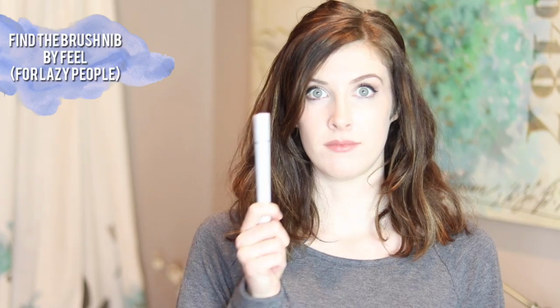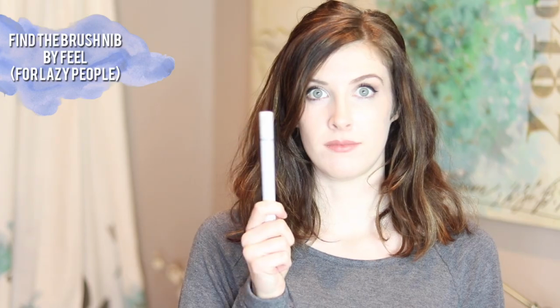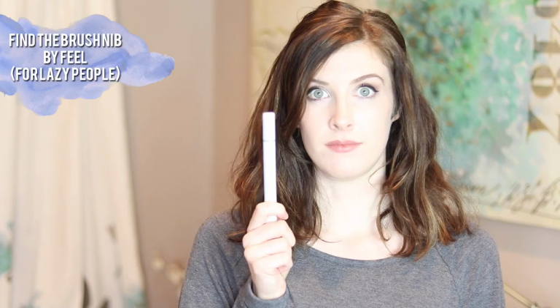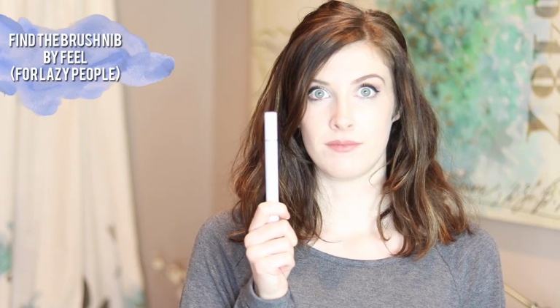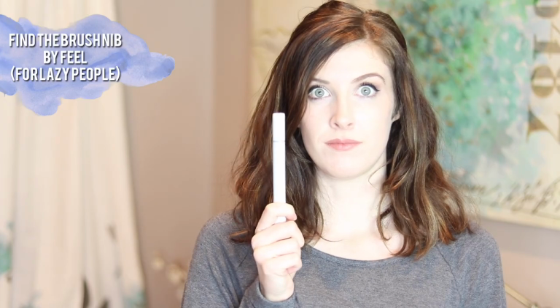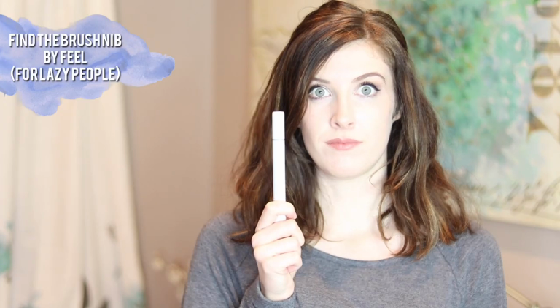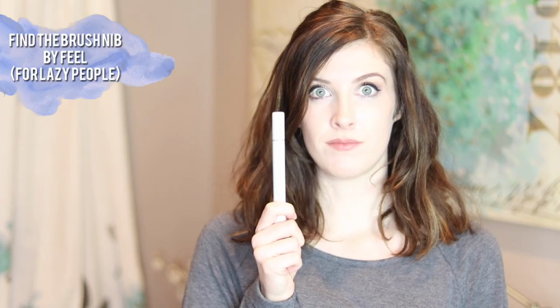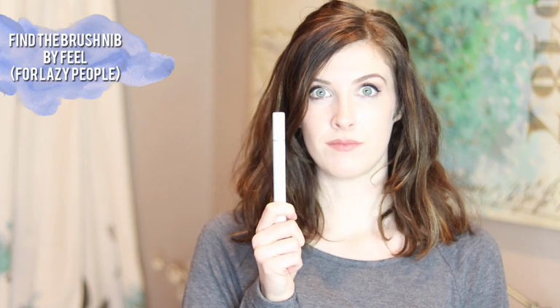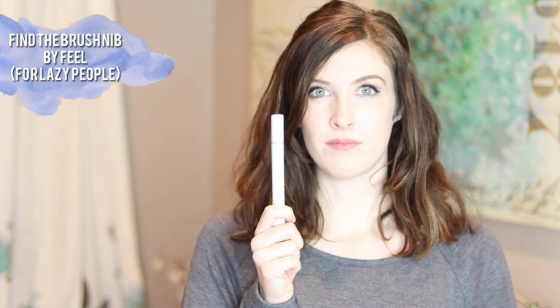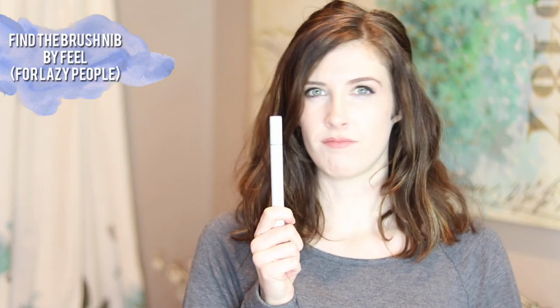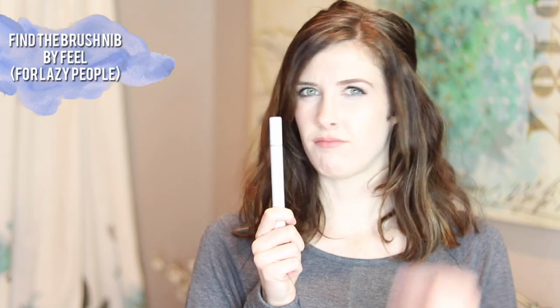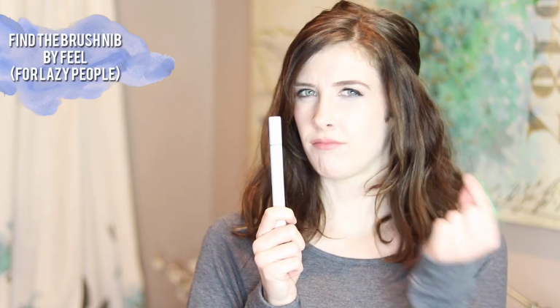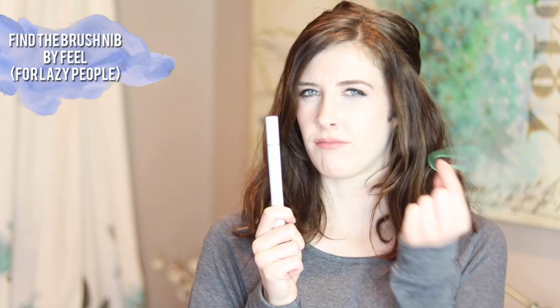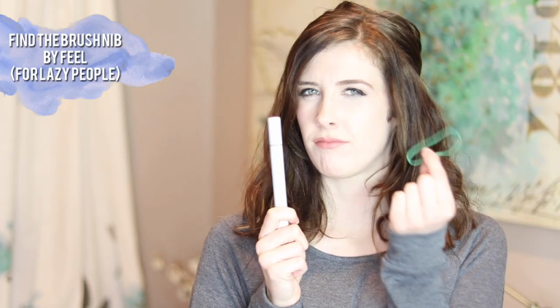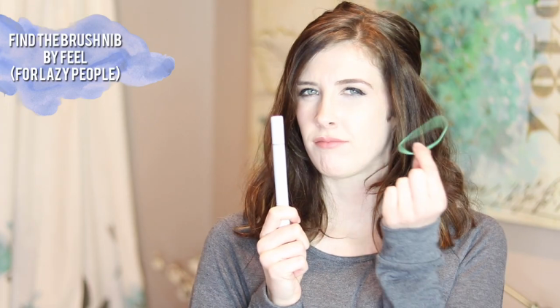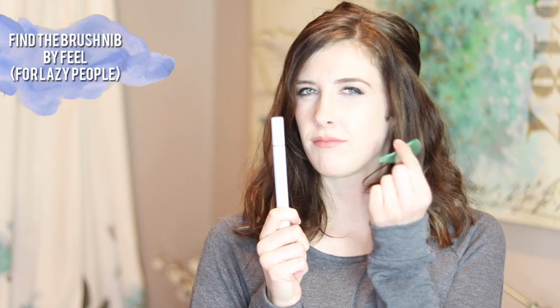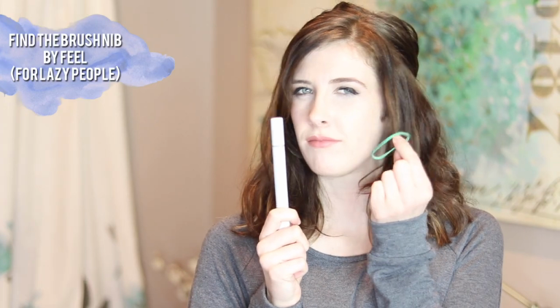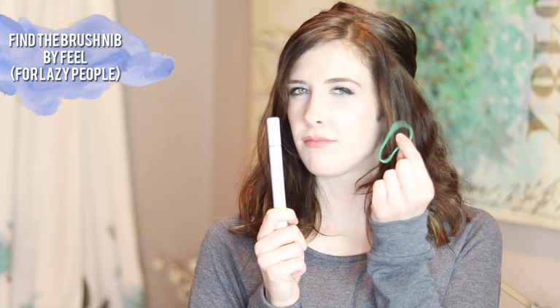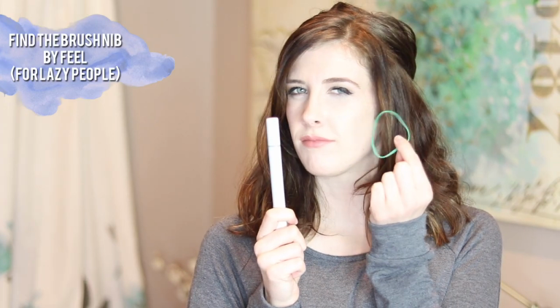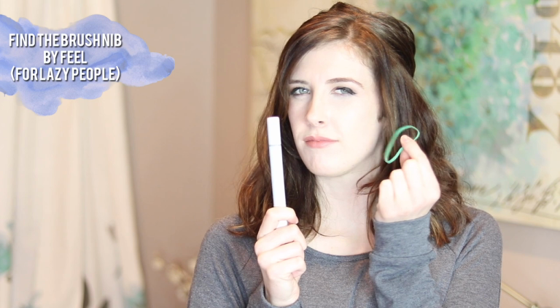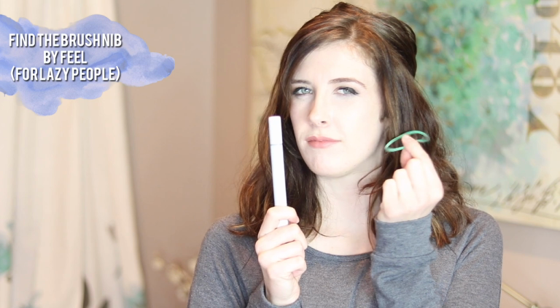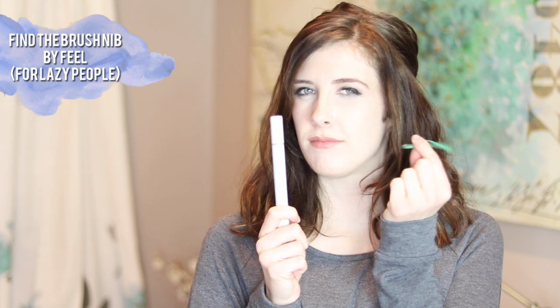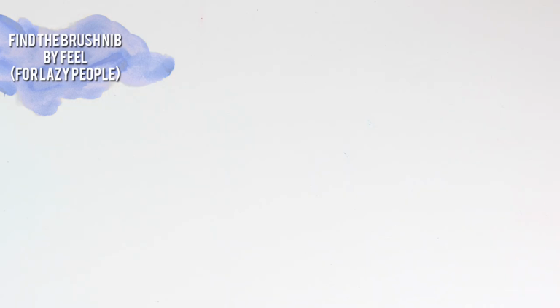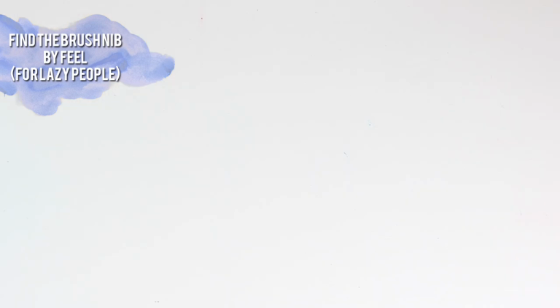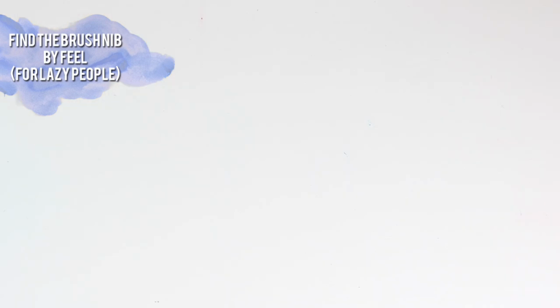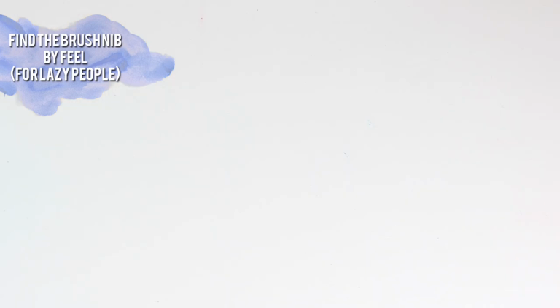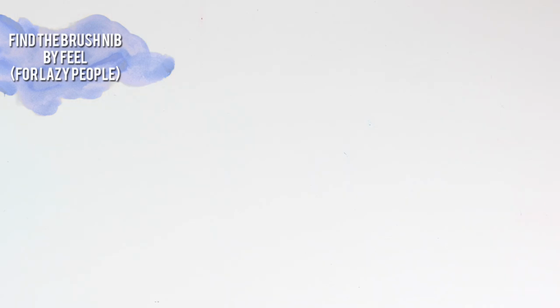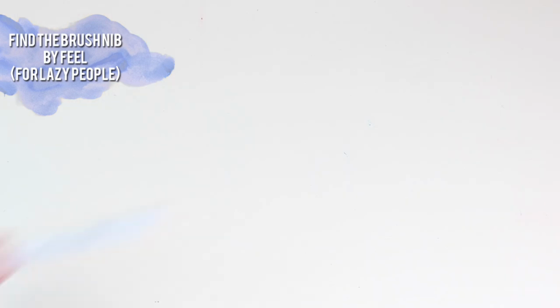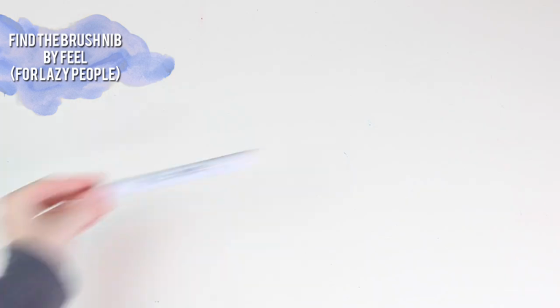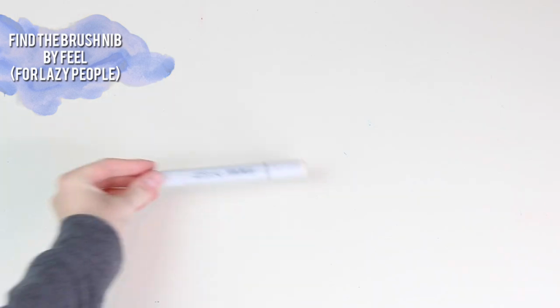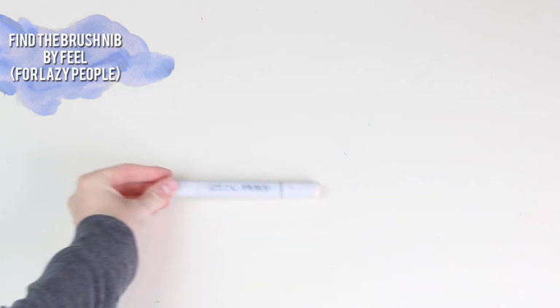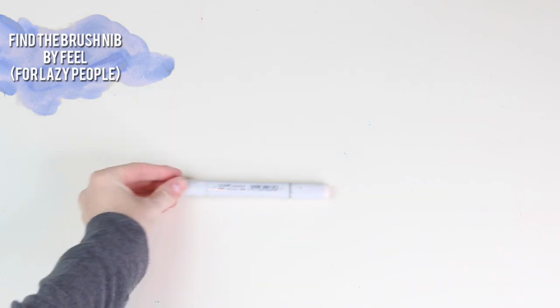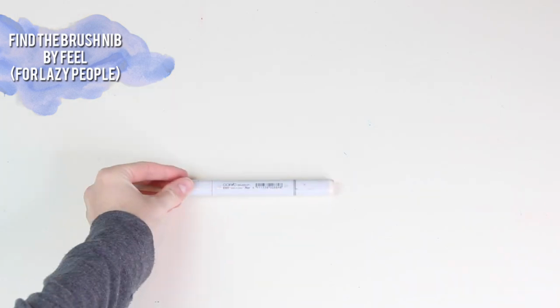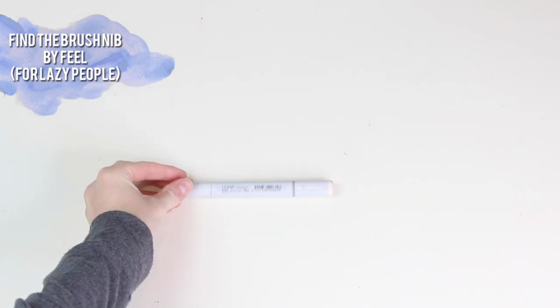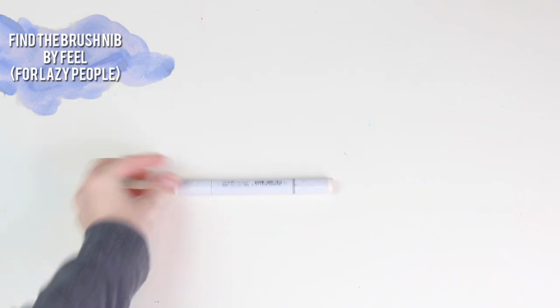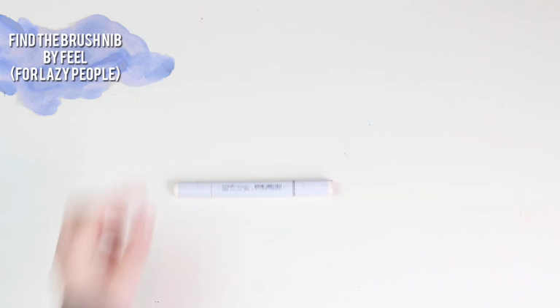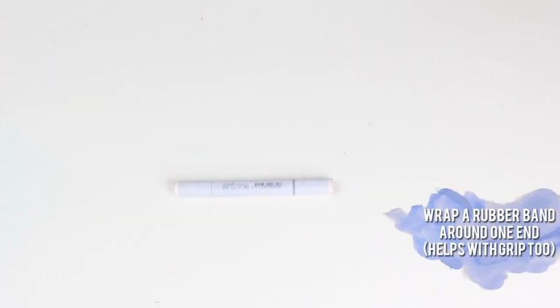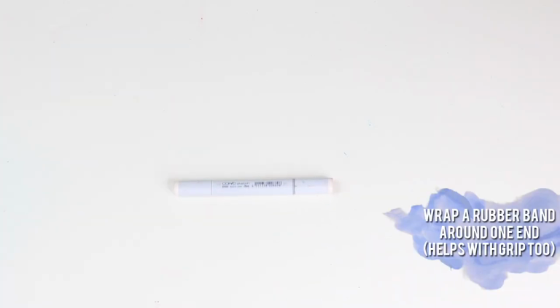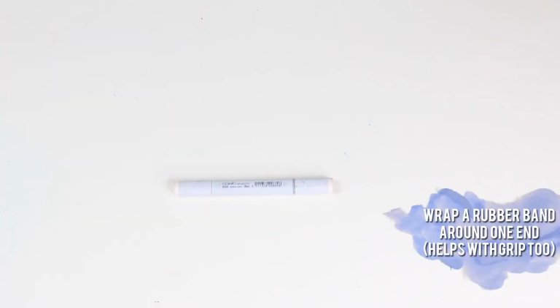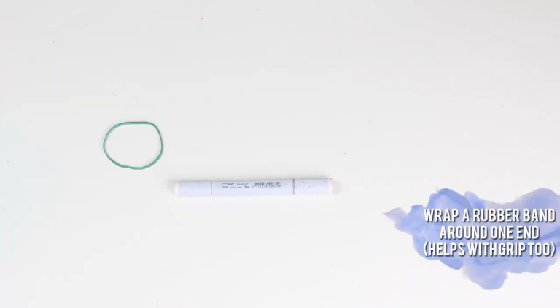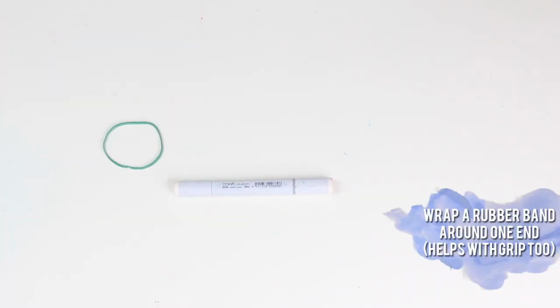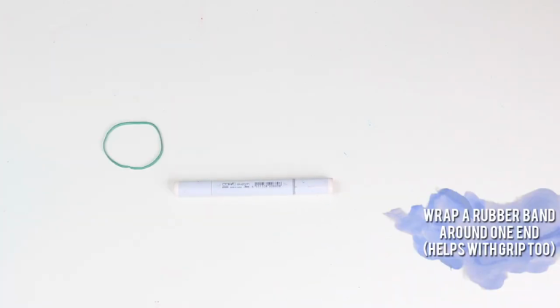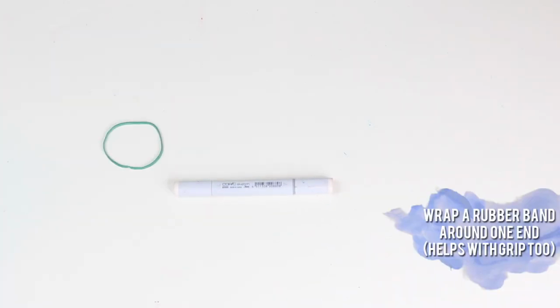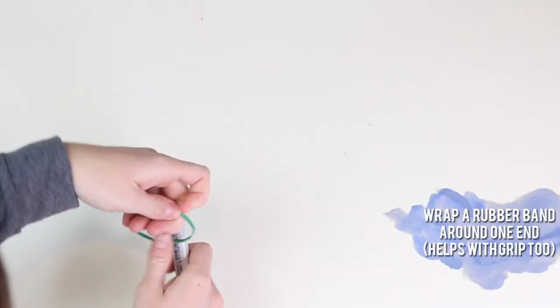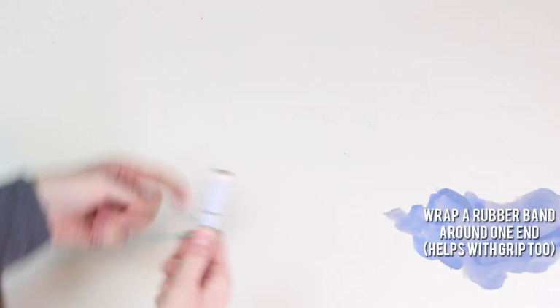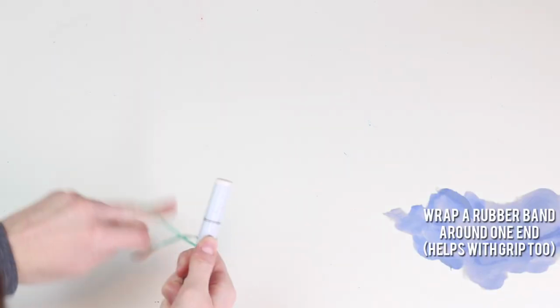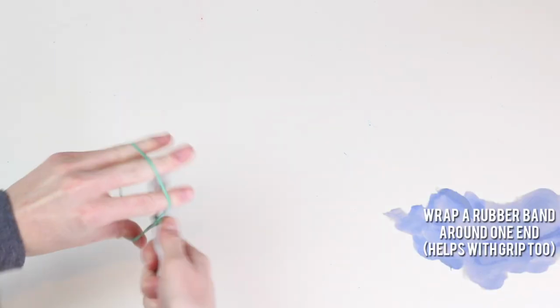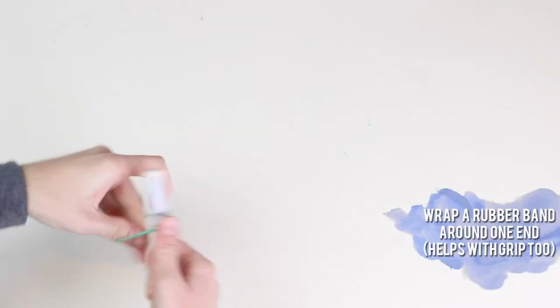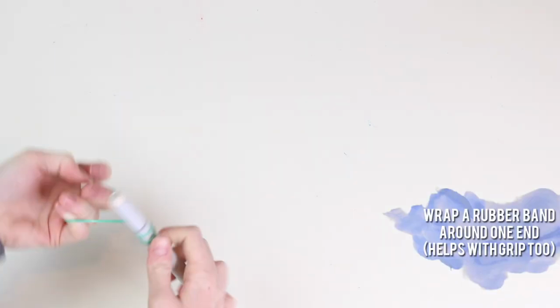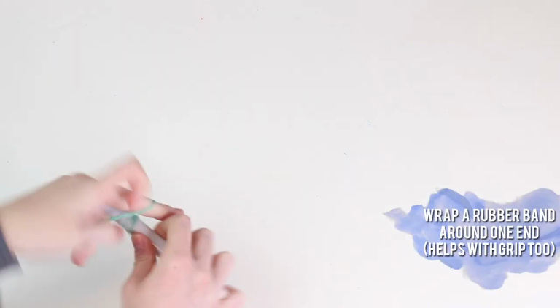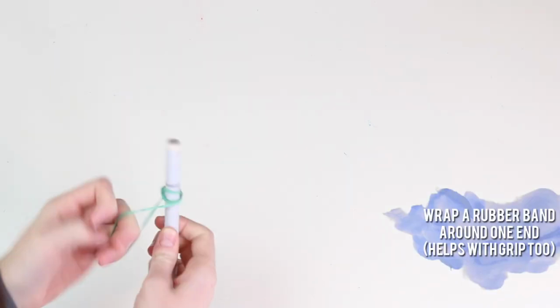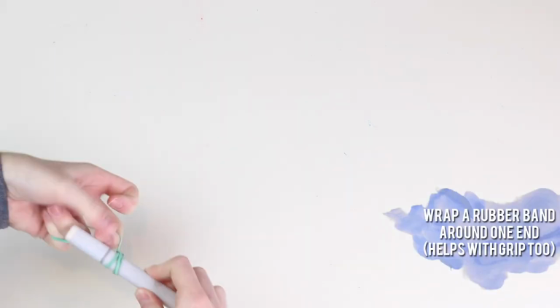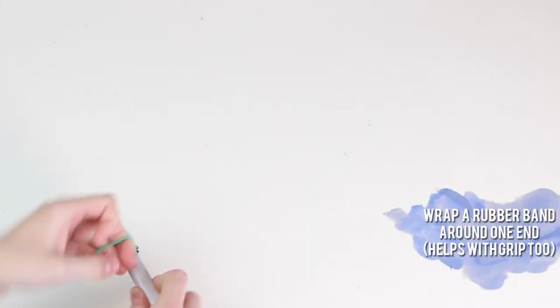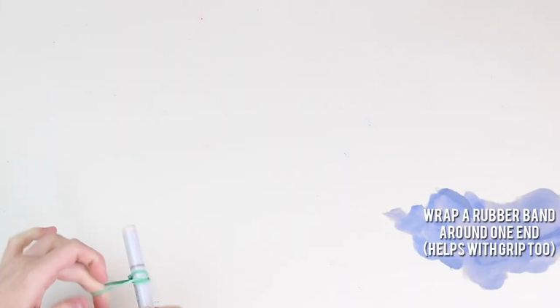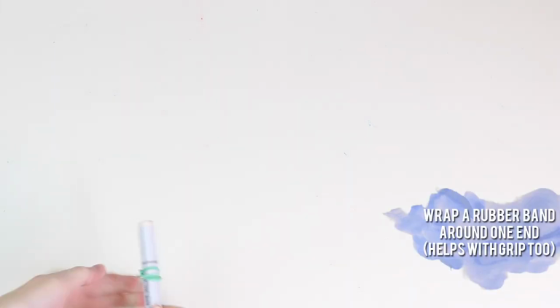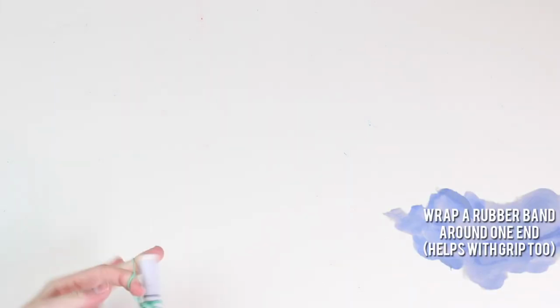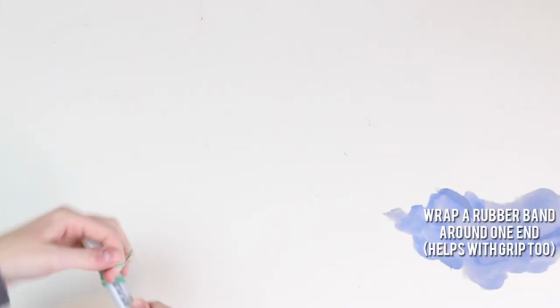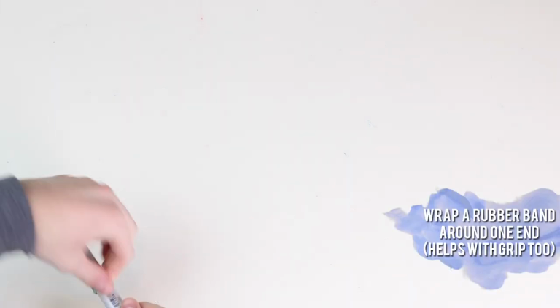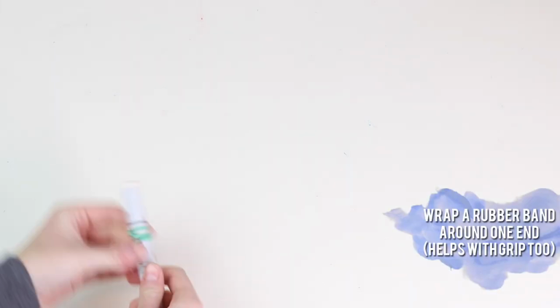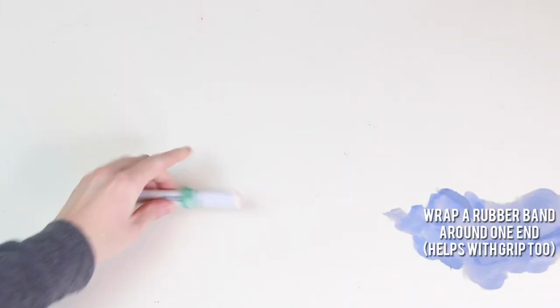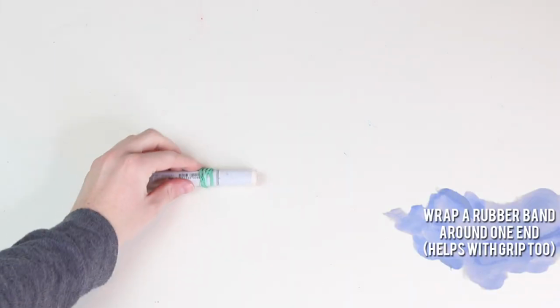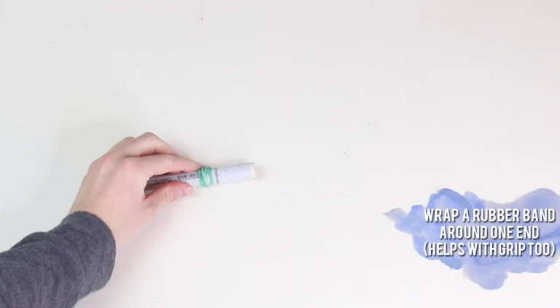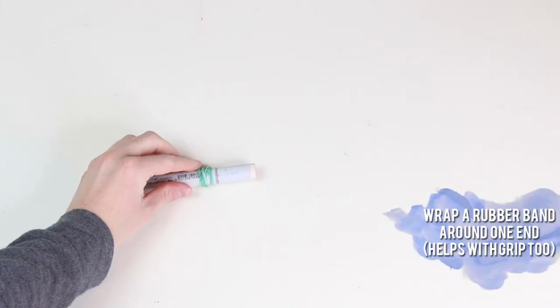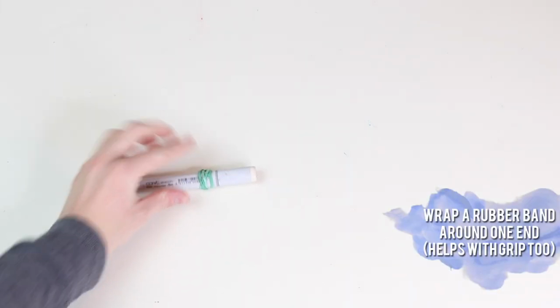If you're too lazy to look for the grey end on the Copic marker, or you actually didn't know that it existed for a while, that's fine — stick a rubber band on the end so that you can just feel for it.